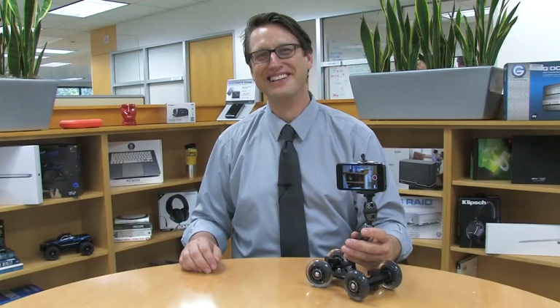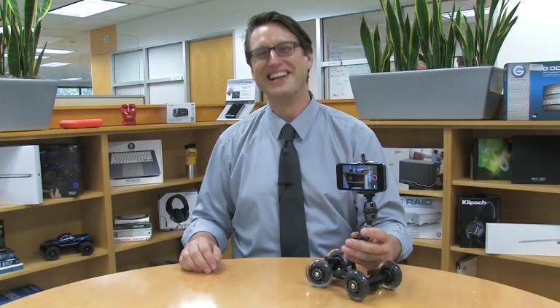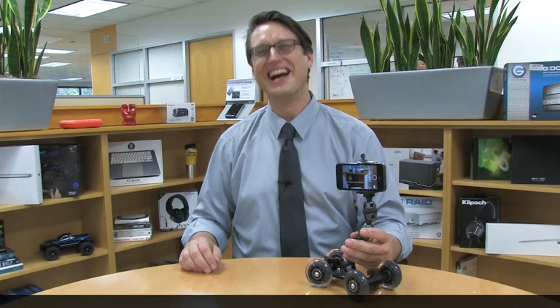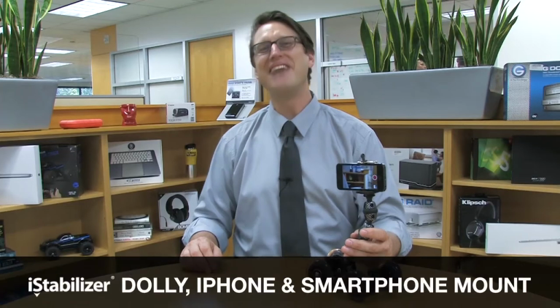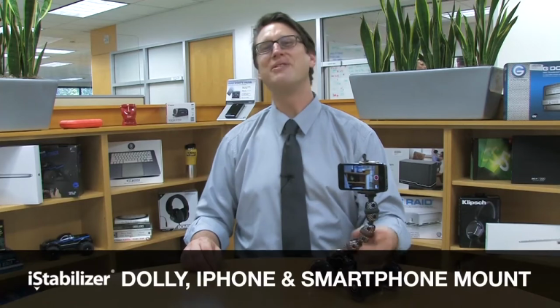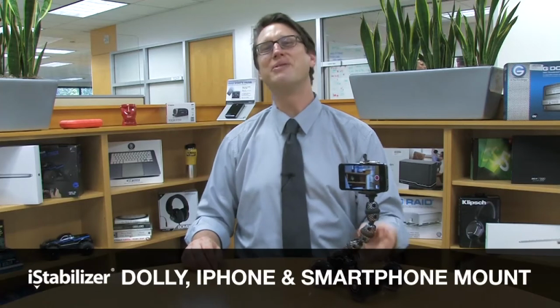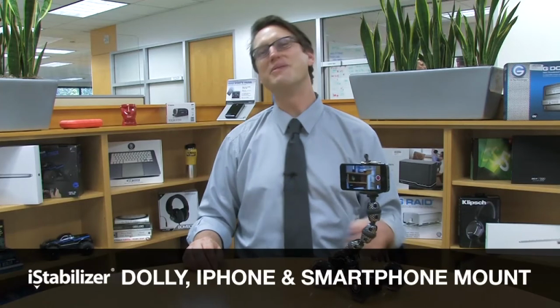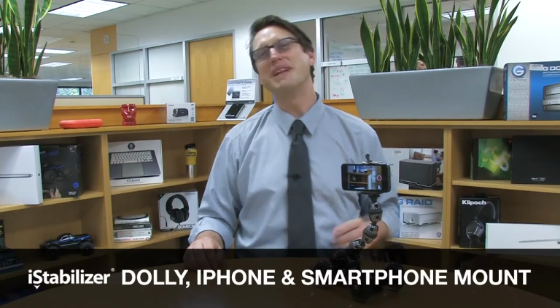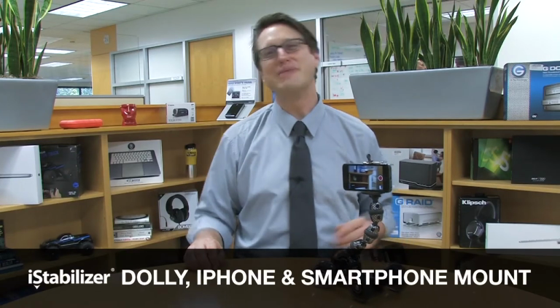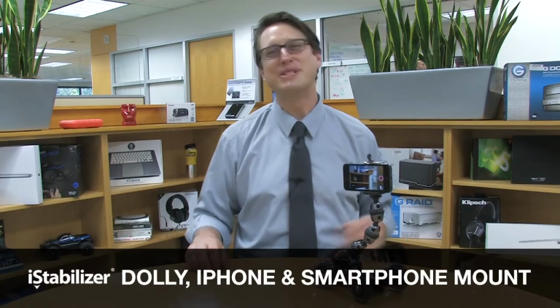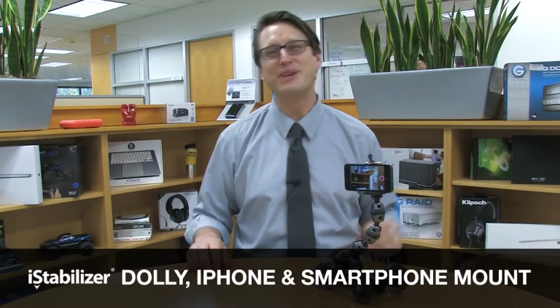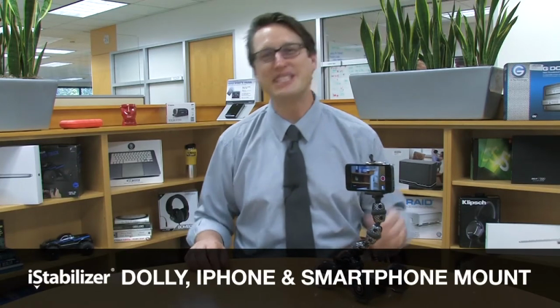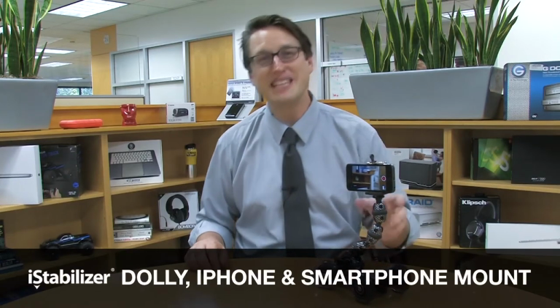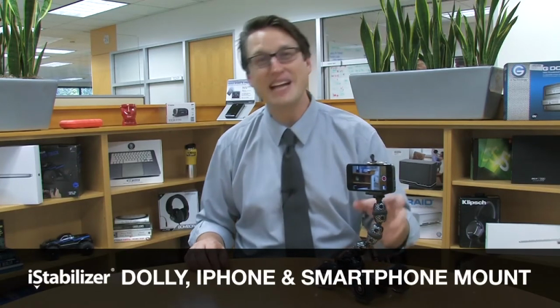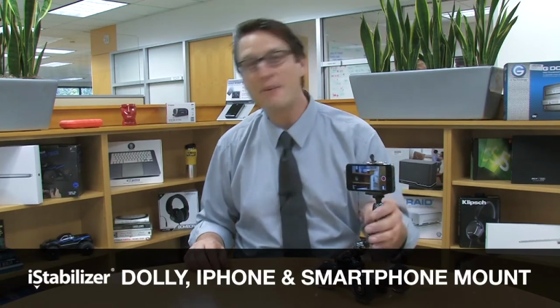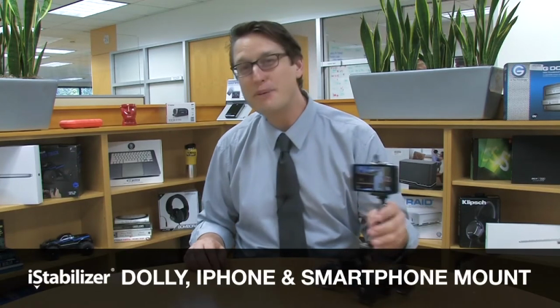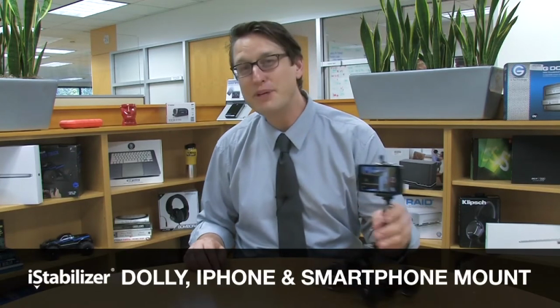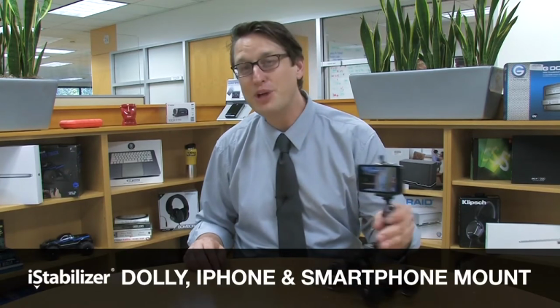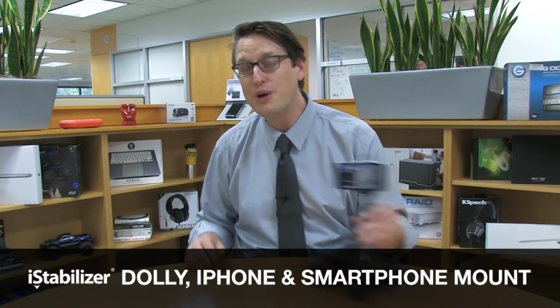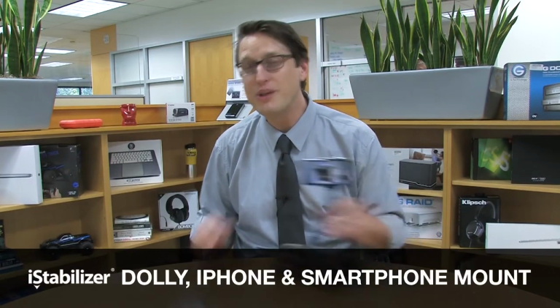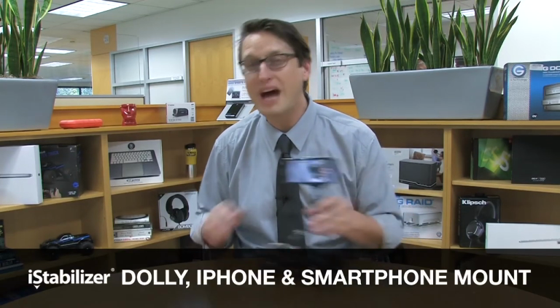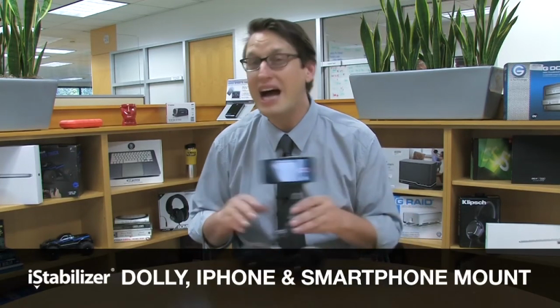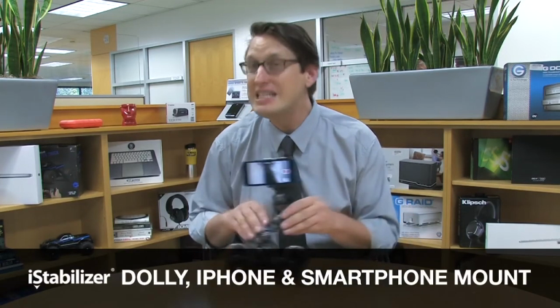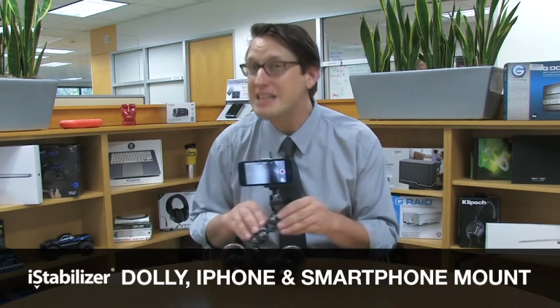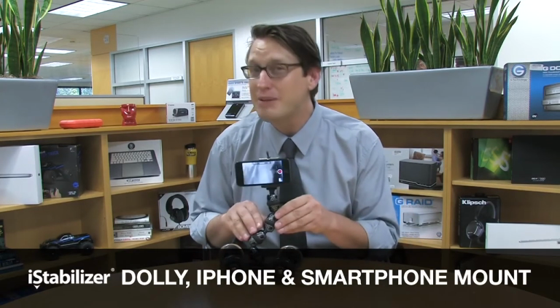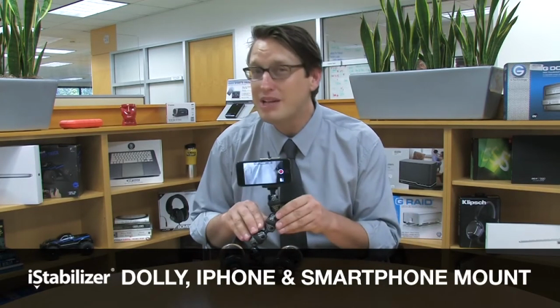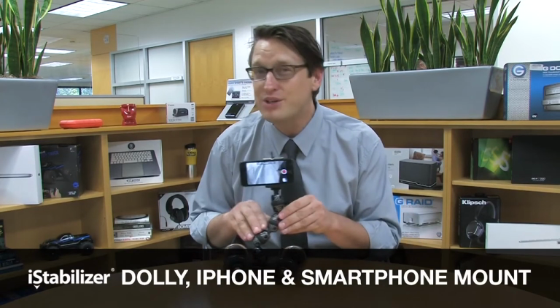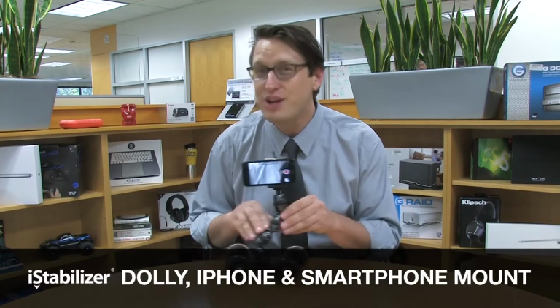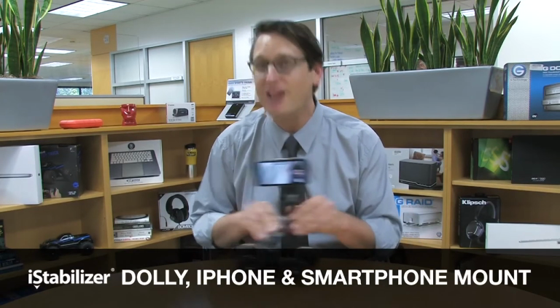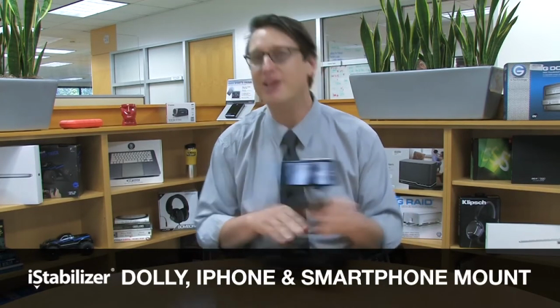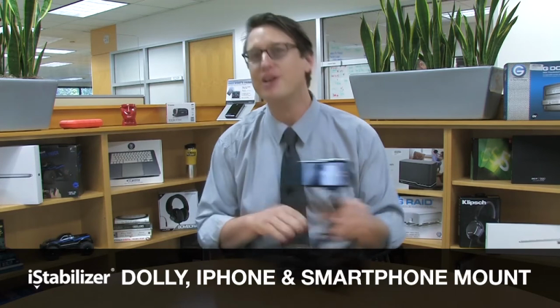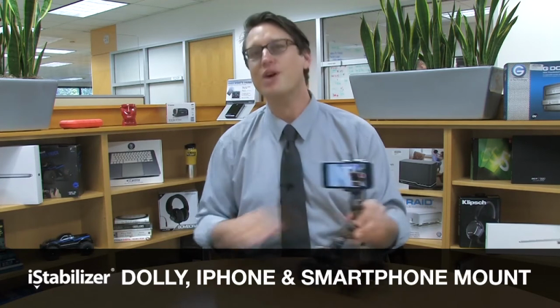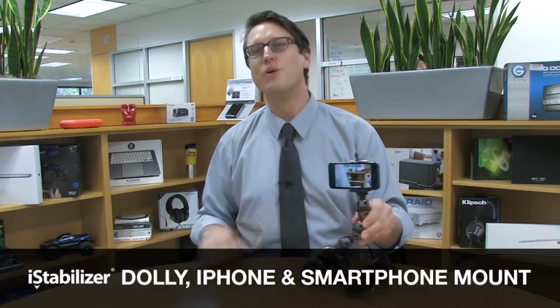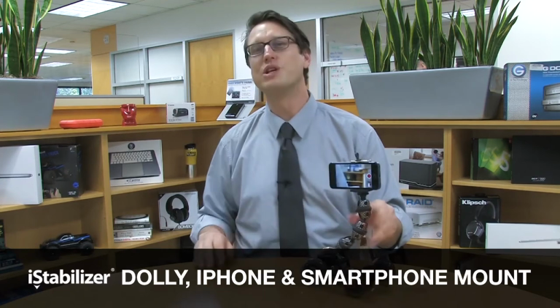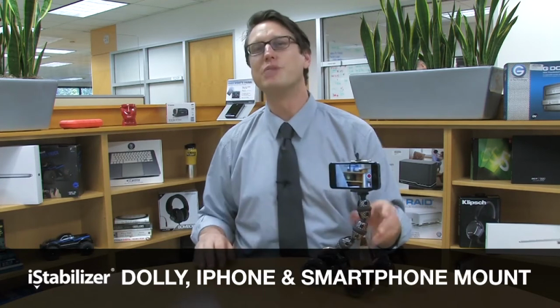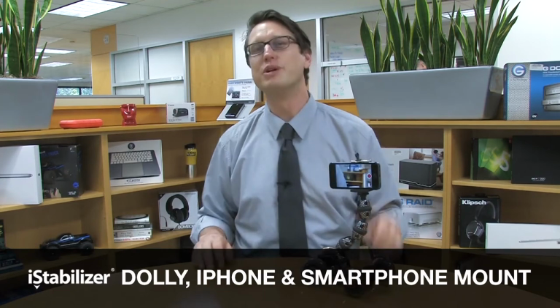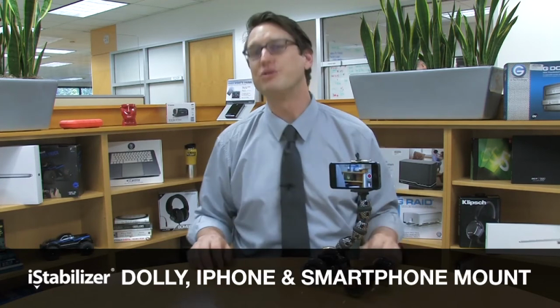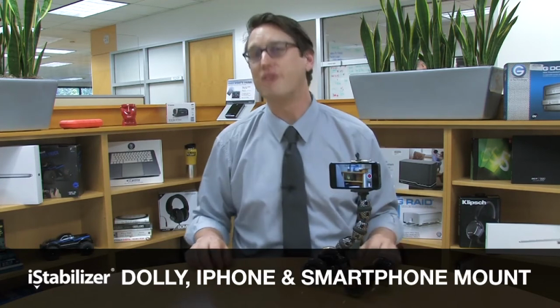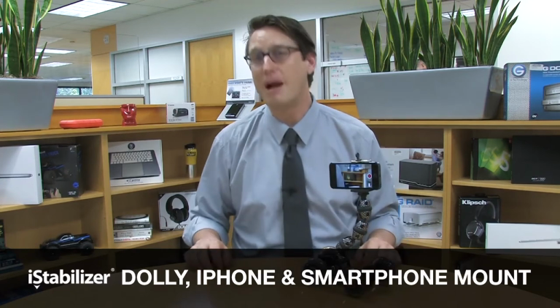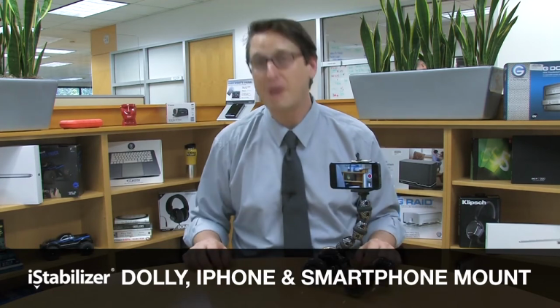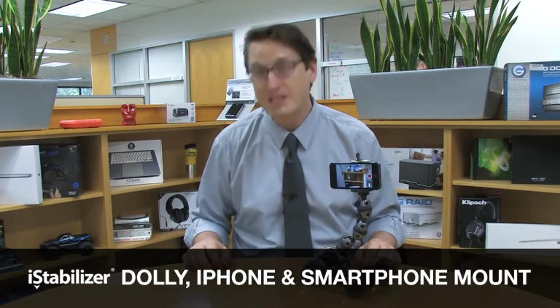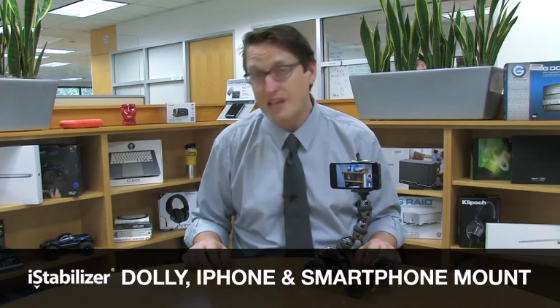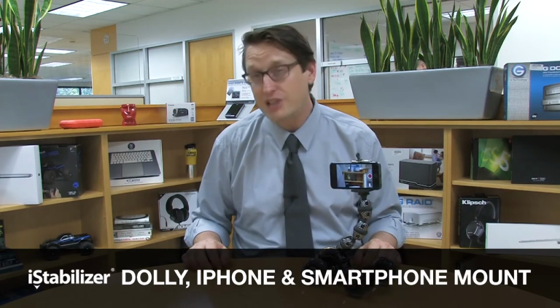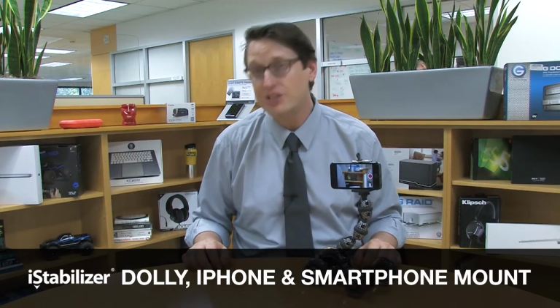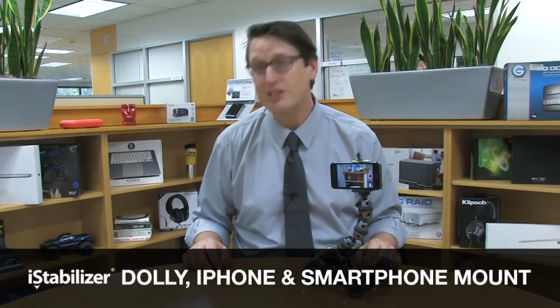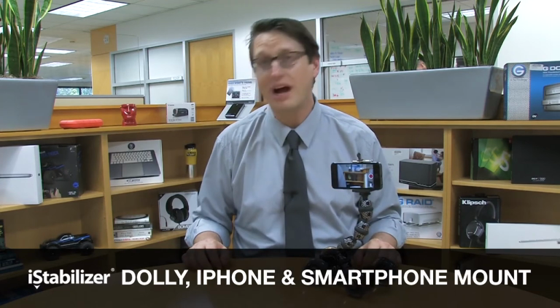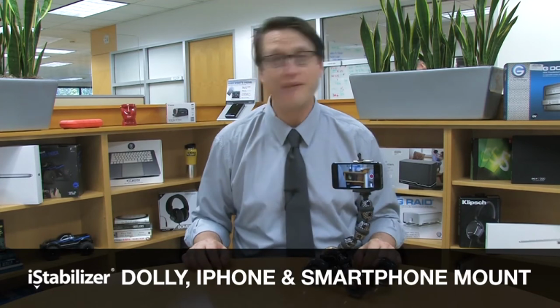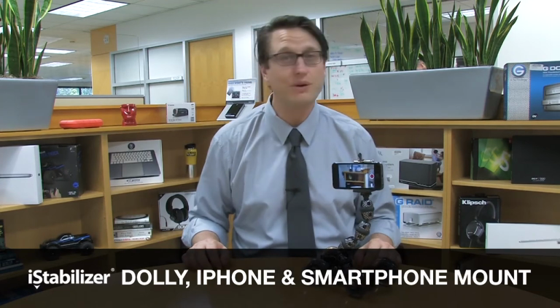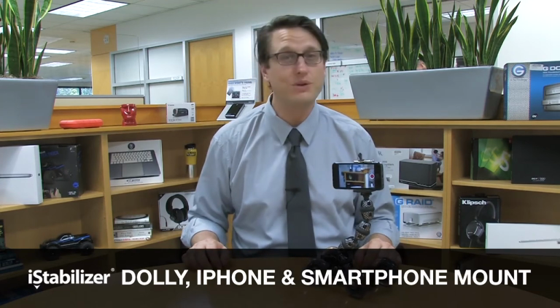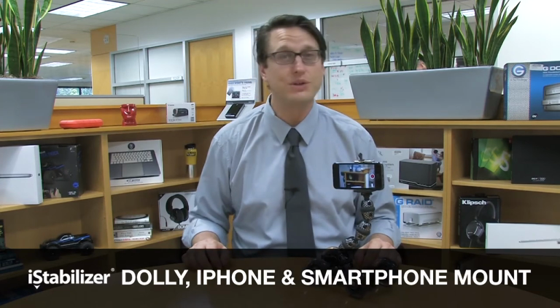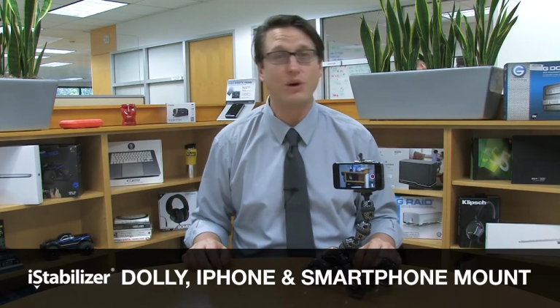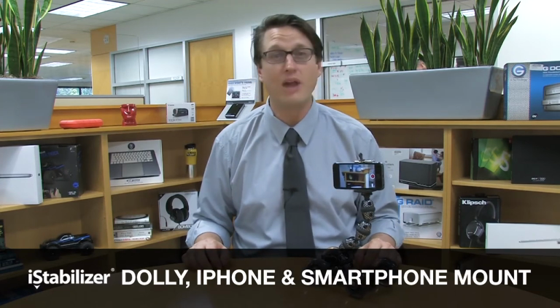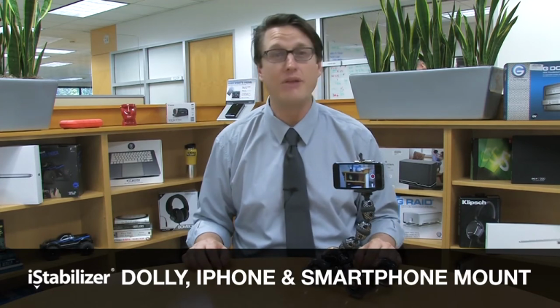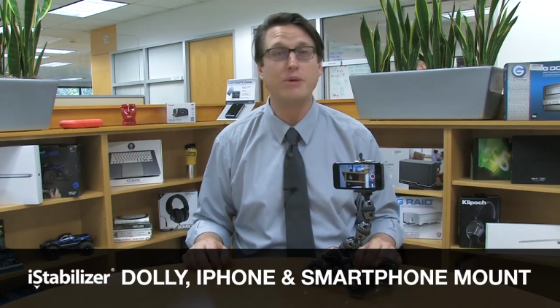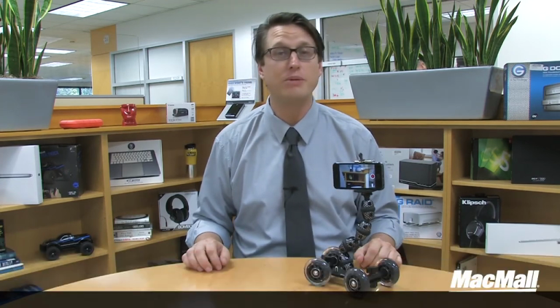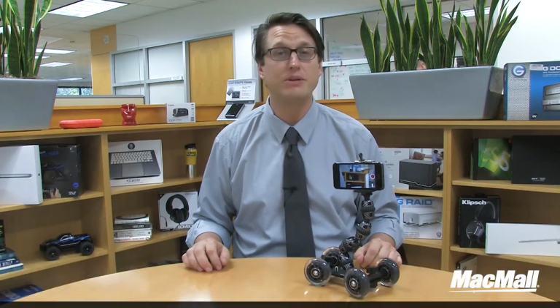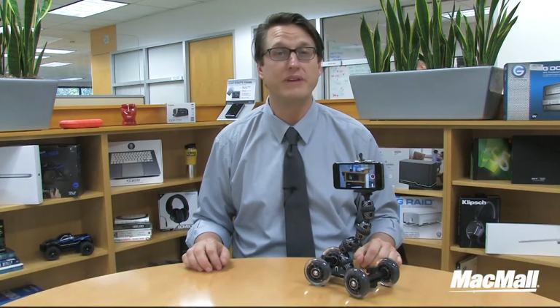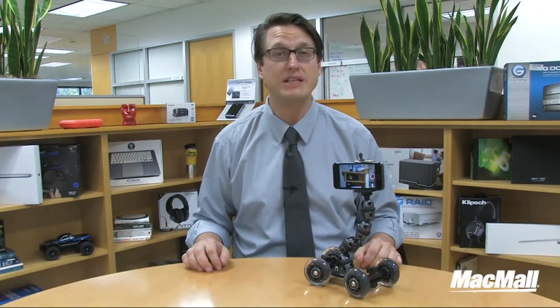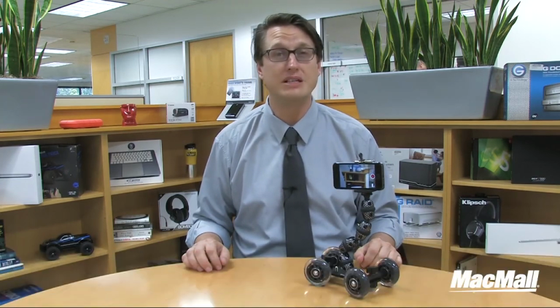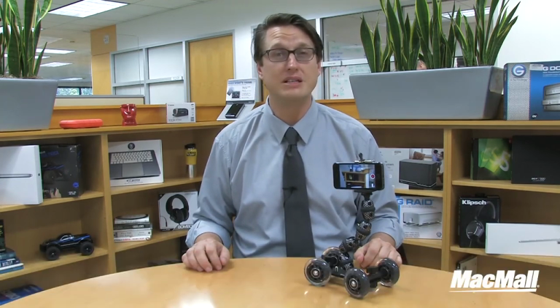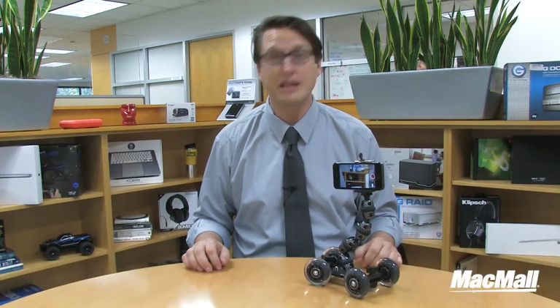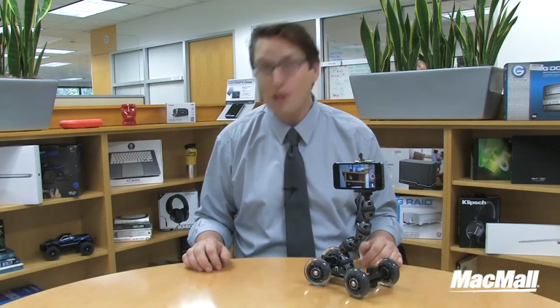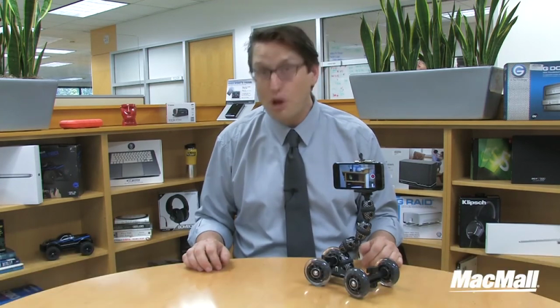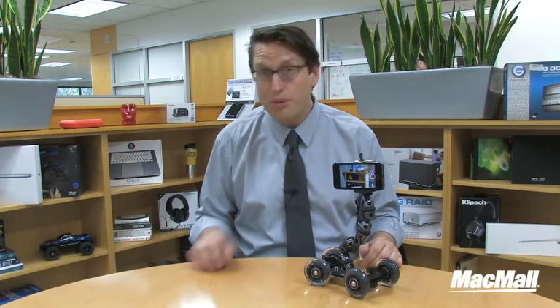Hi everyone, my name is Chris and today I'm going to be showing you the iStabilizer Dolly, which can be used for iPod Touch, iPhones, or other mobile devices, like a GoPro.